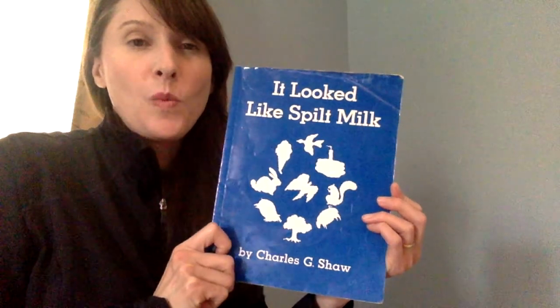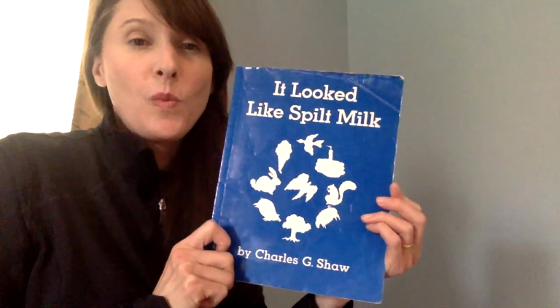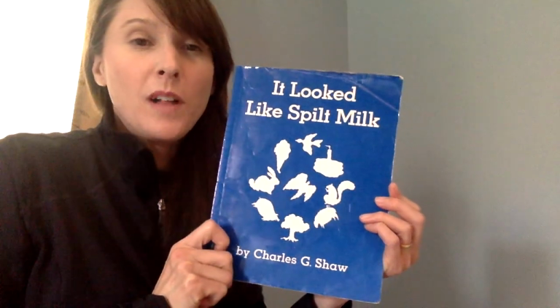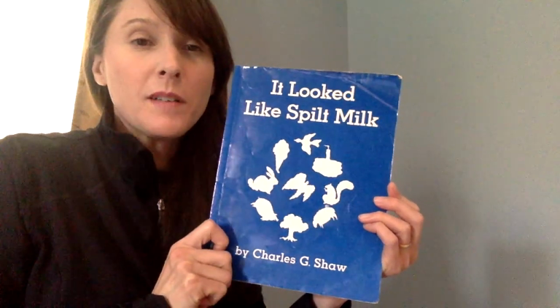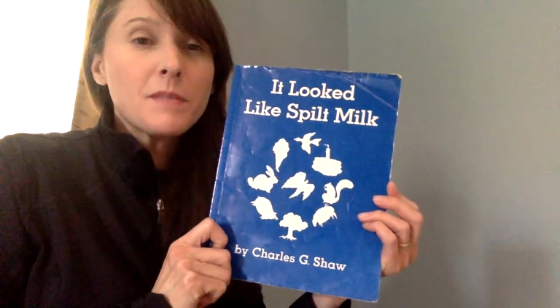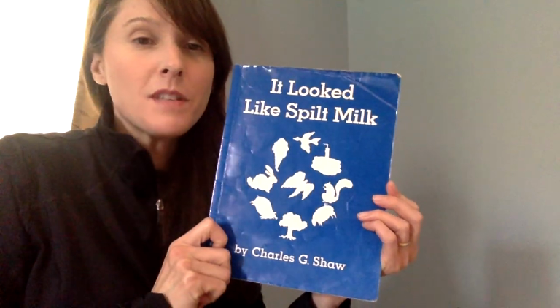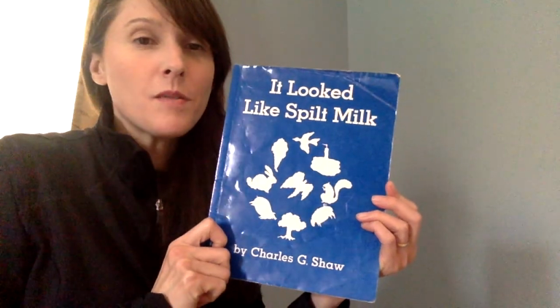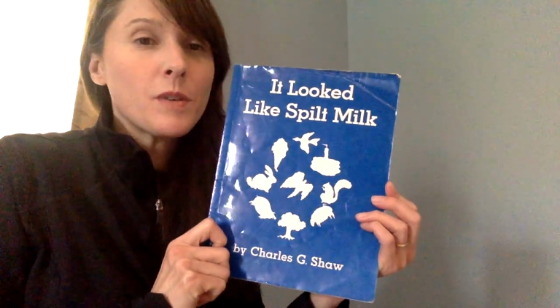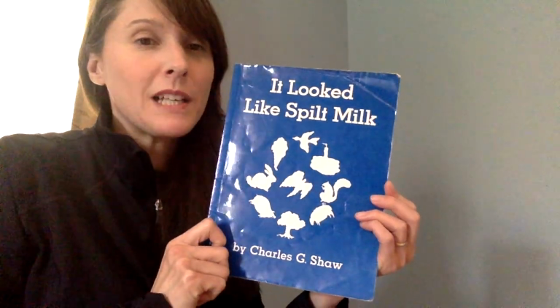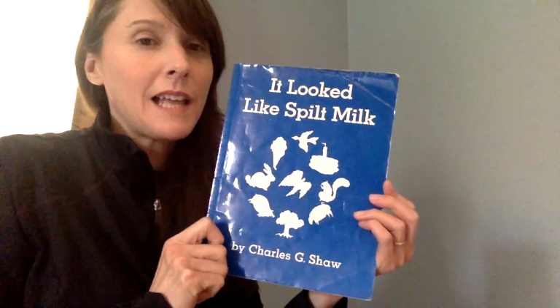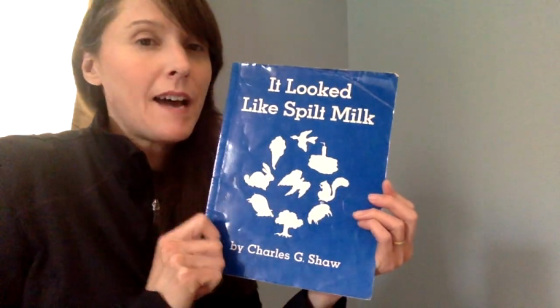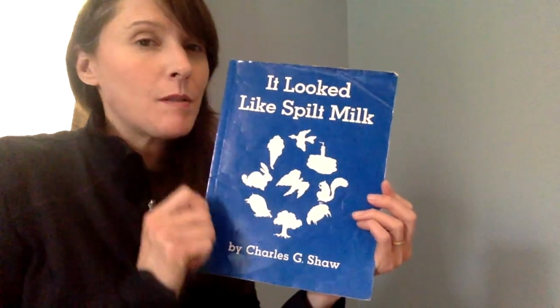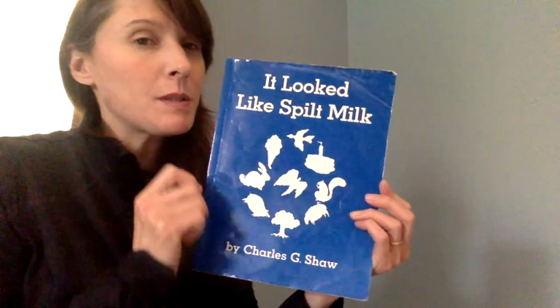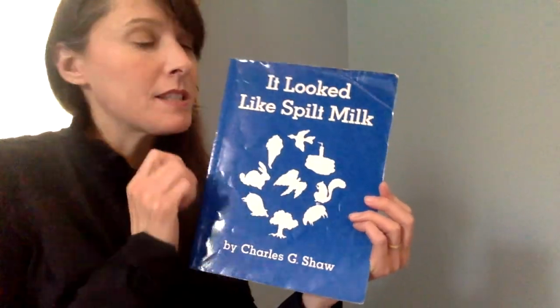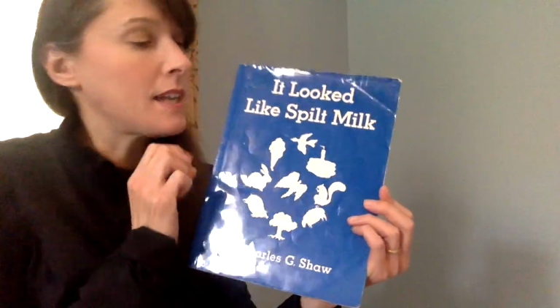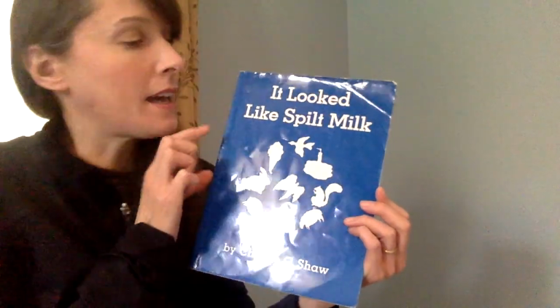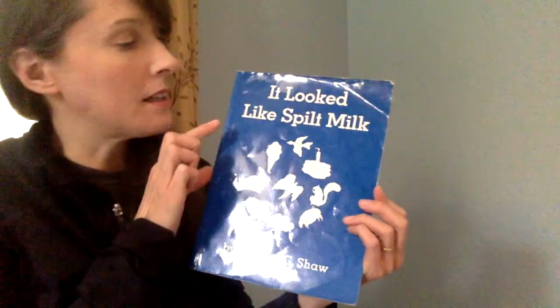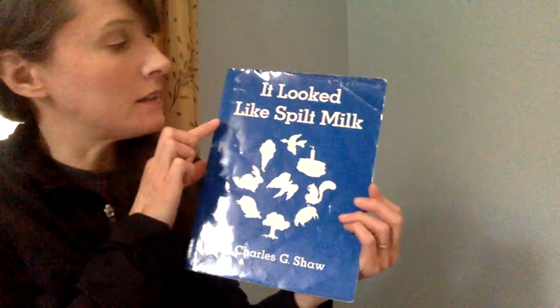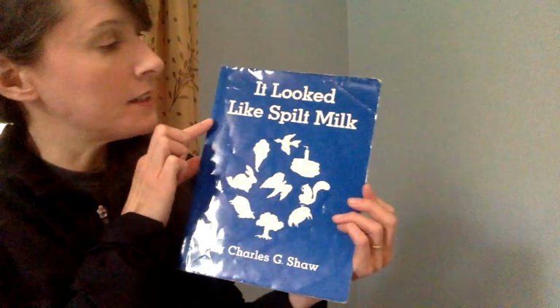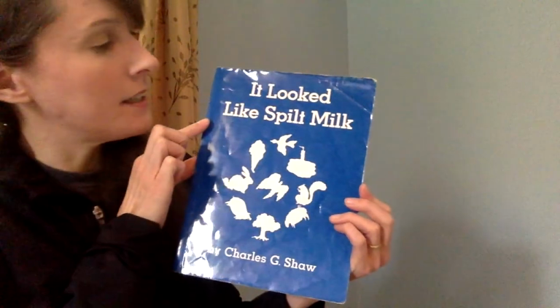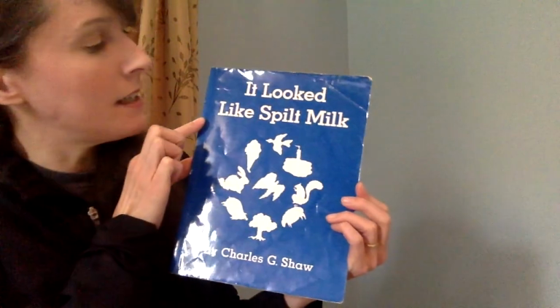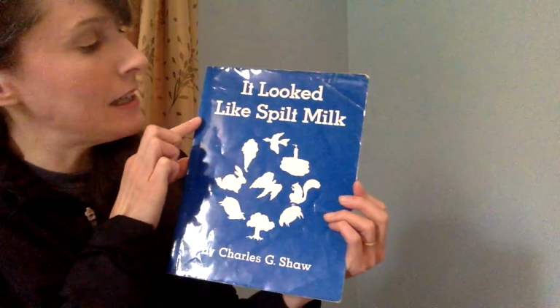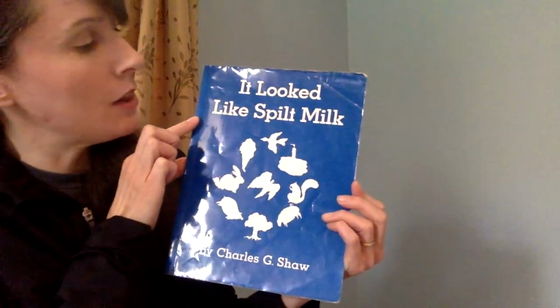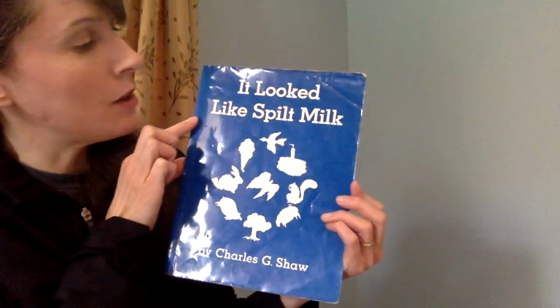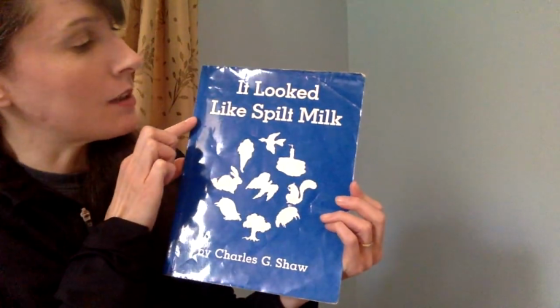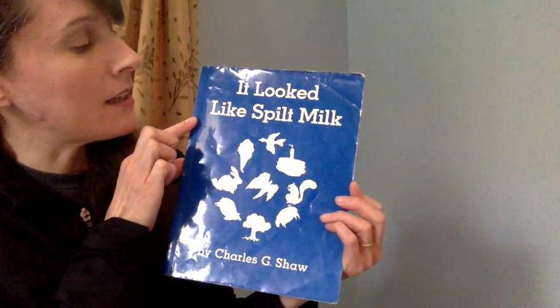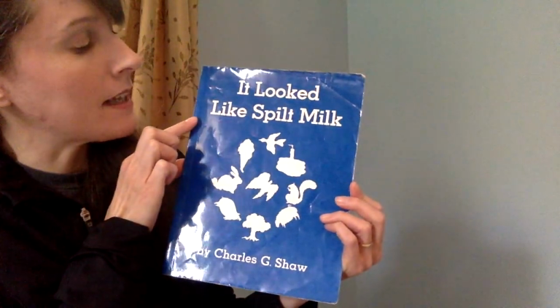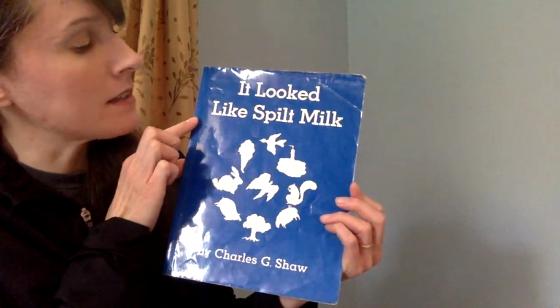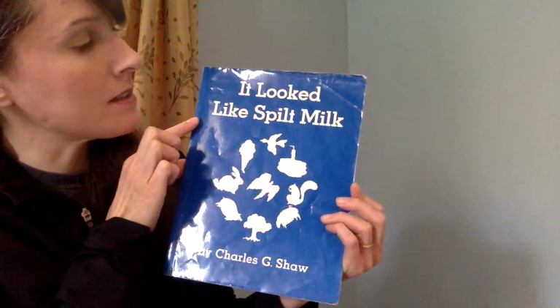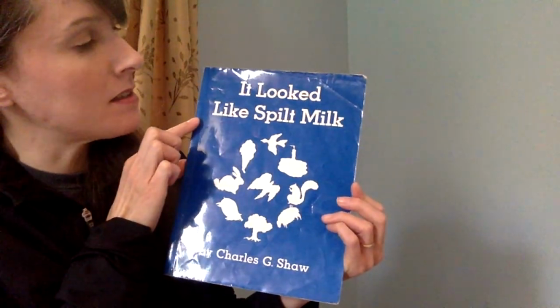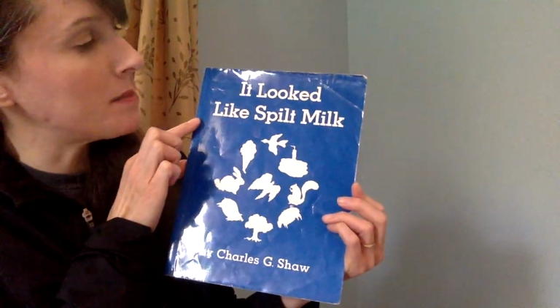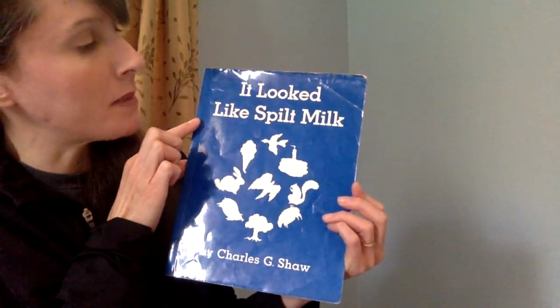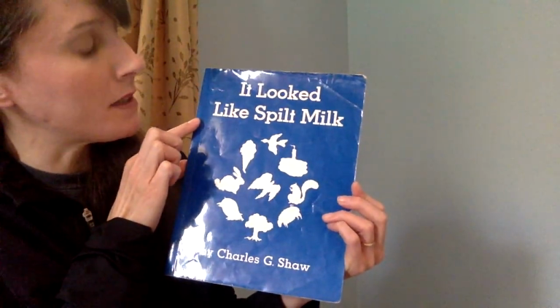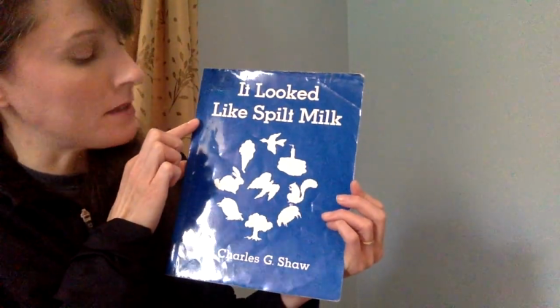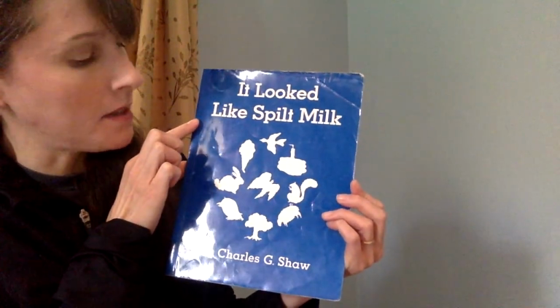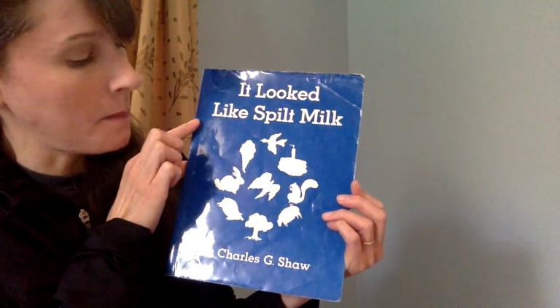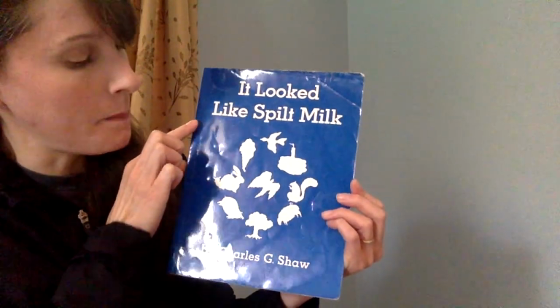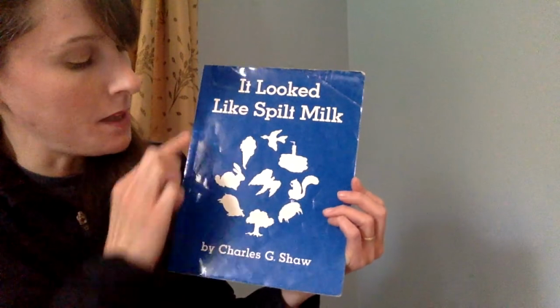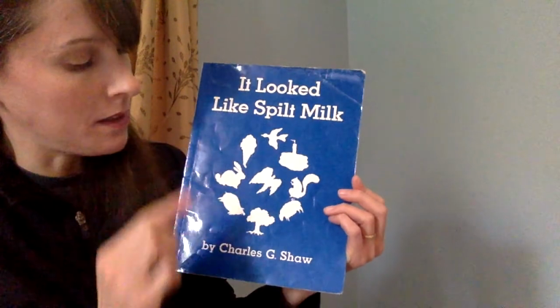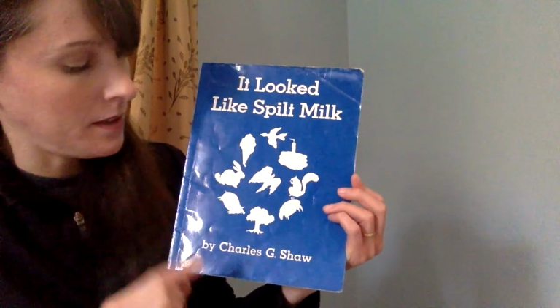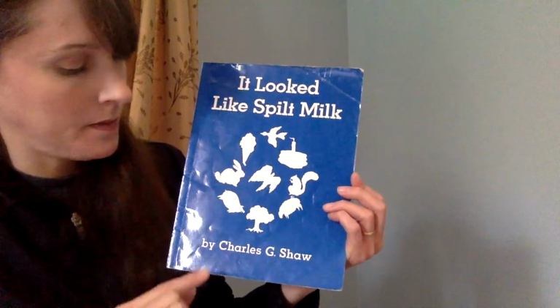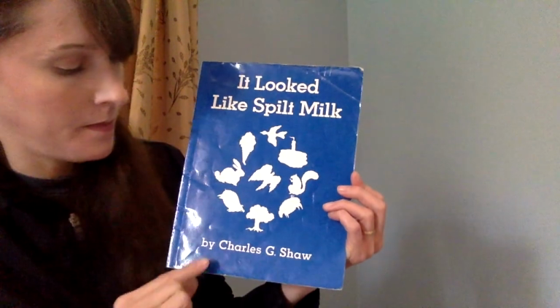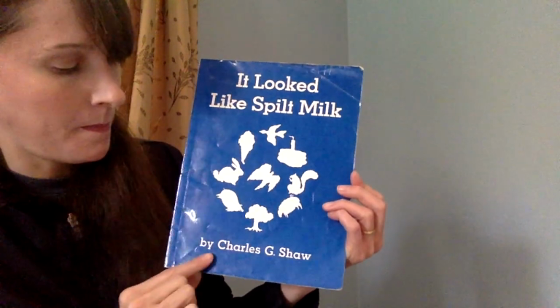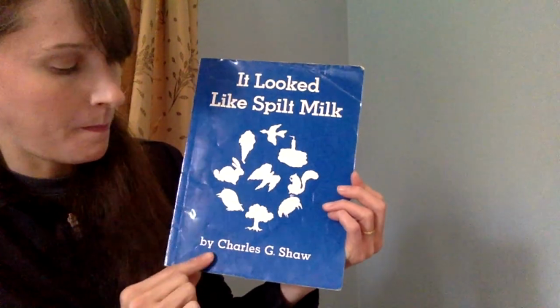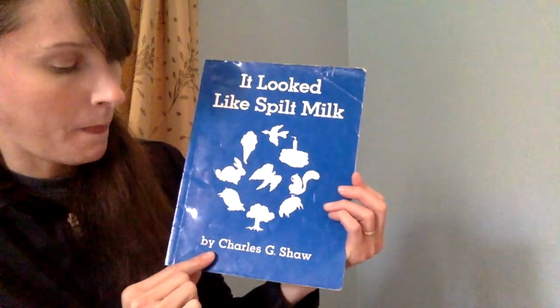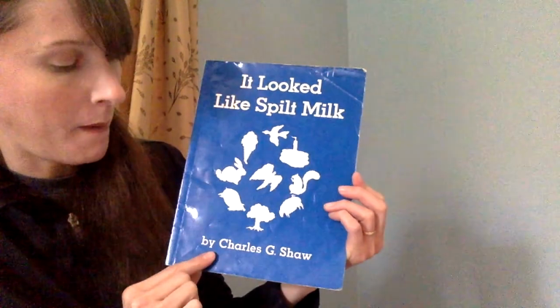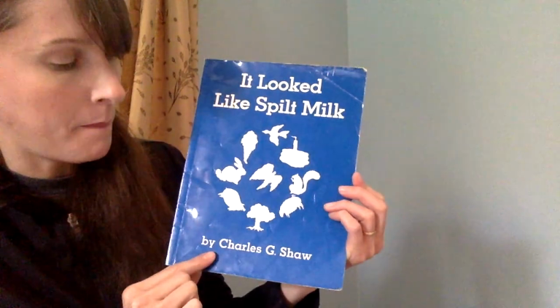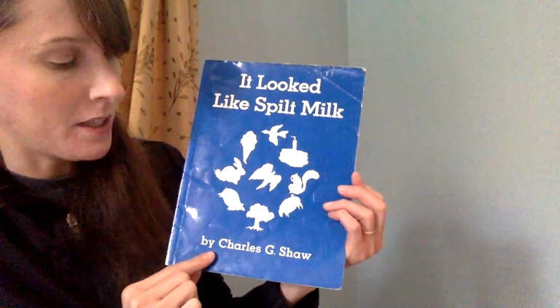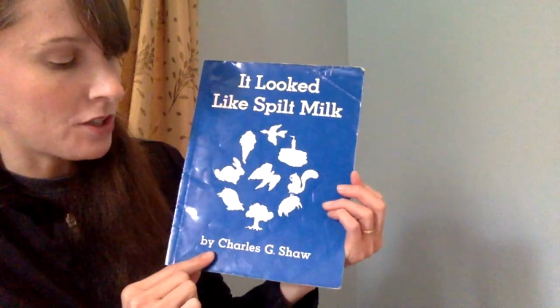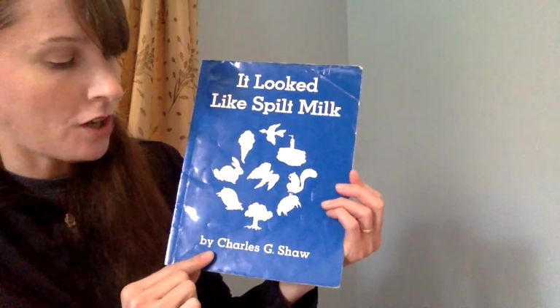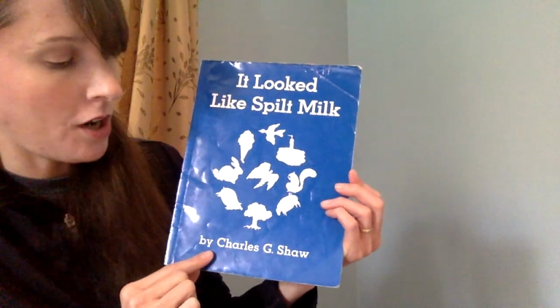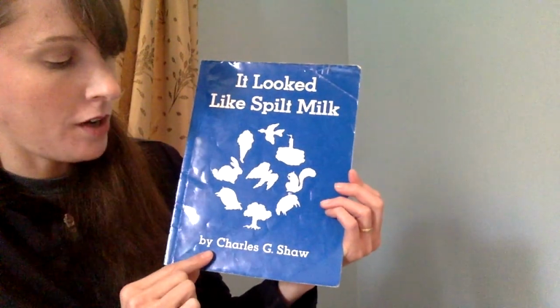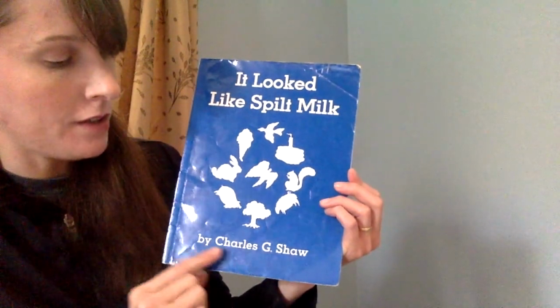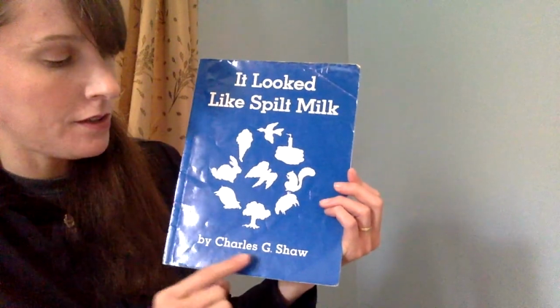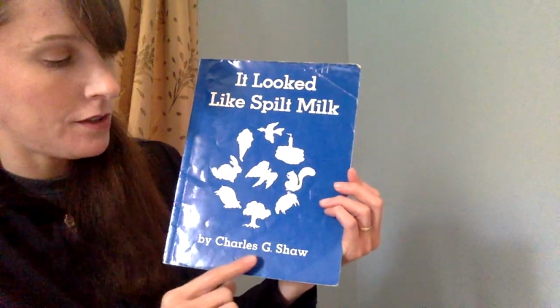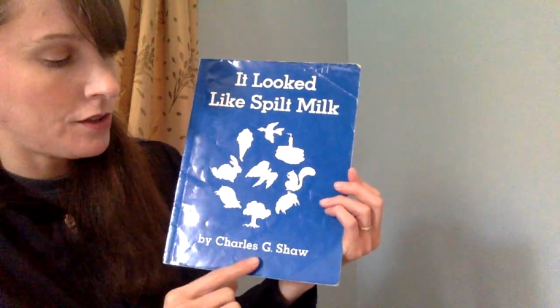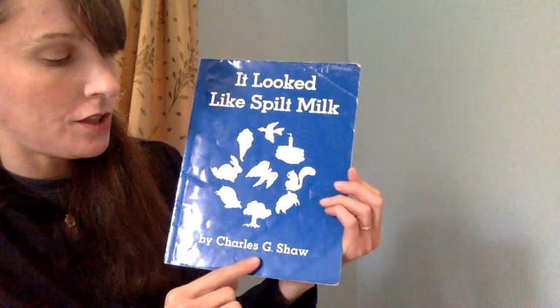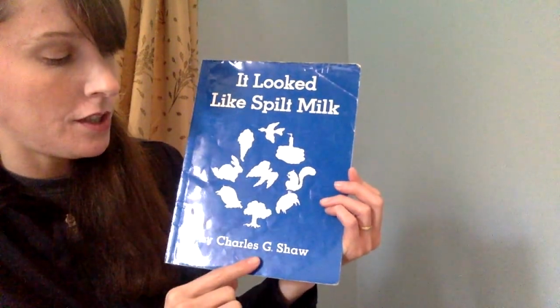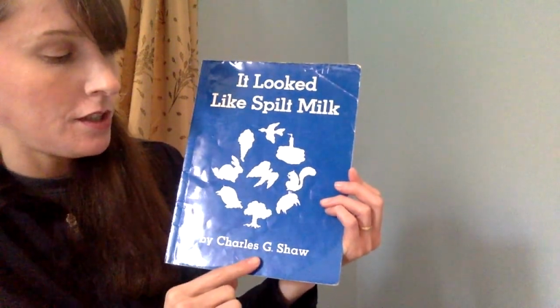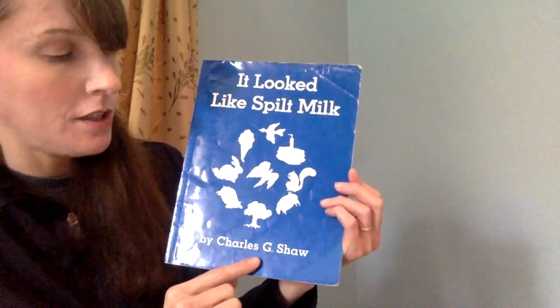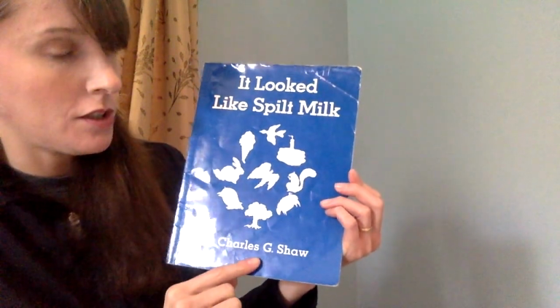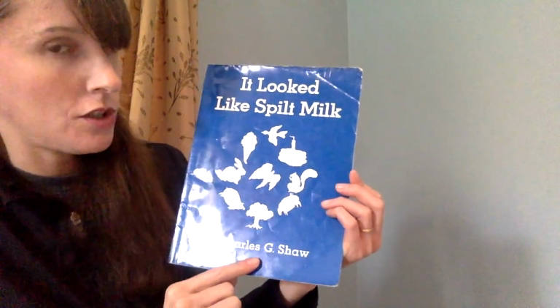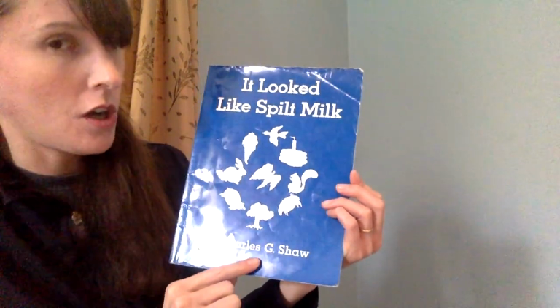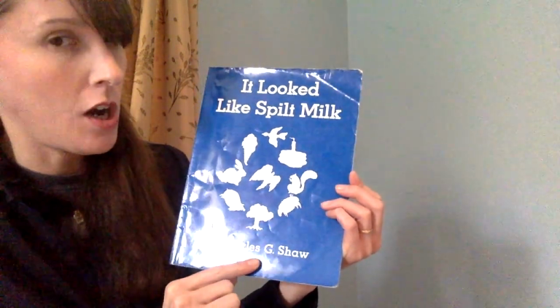Welcome to the Read Aloud, titled It Looked Like Spilt Milk, by Charles G. Shaw.